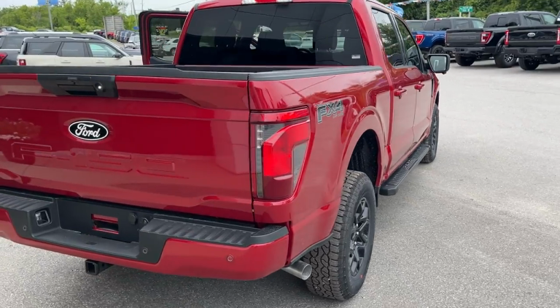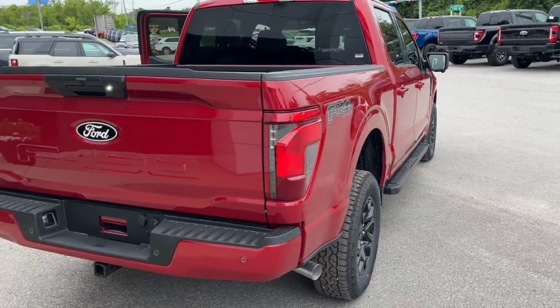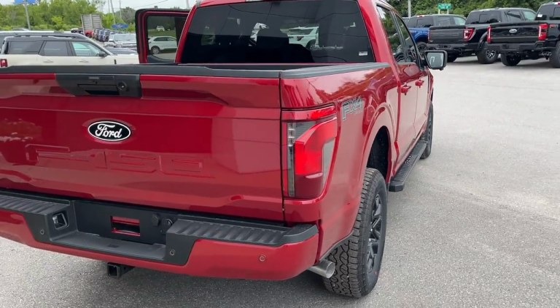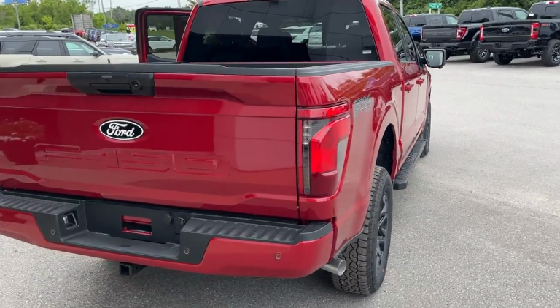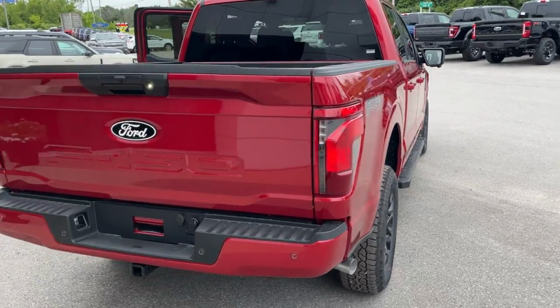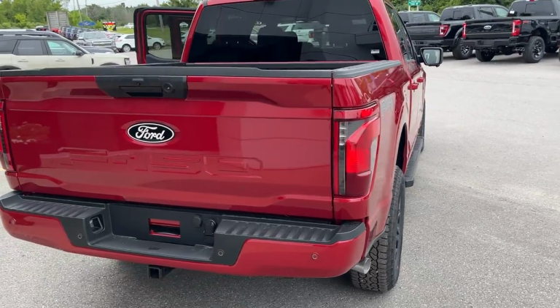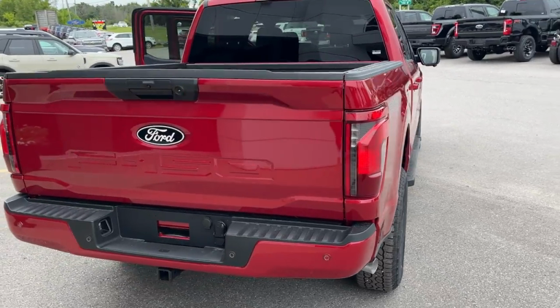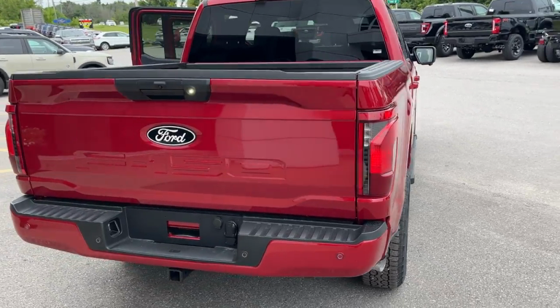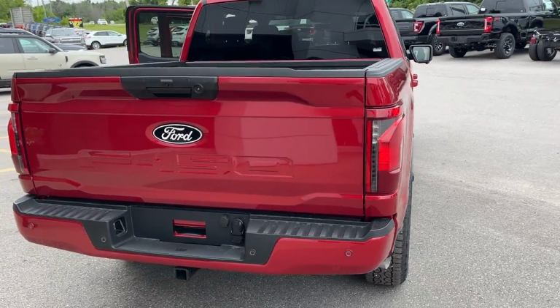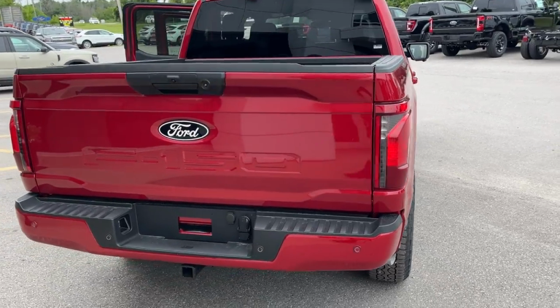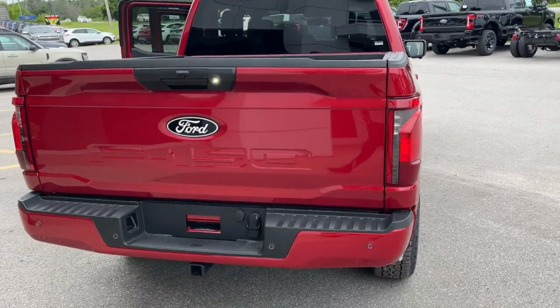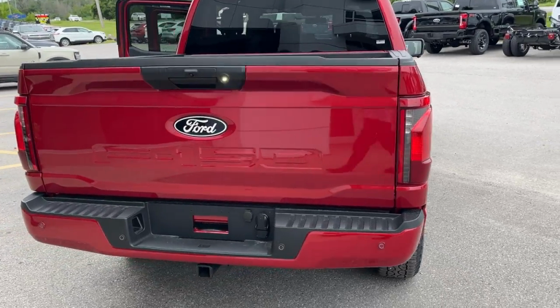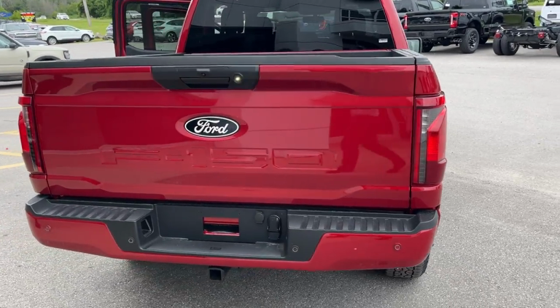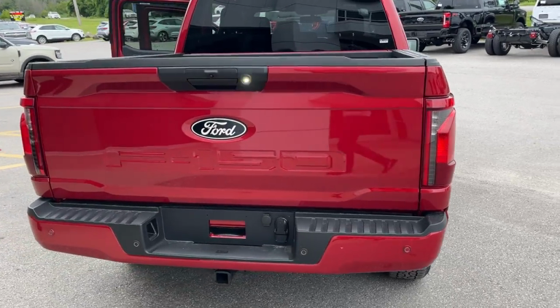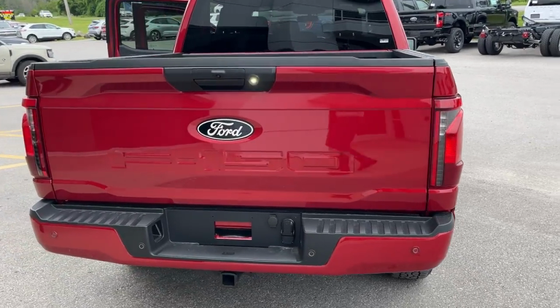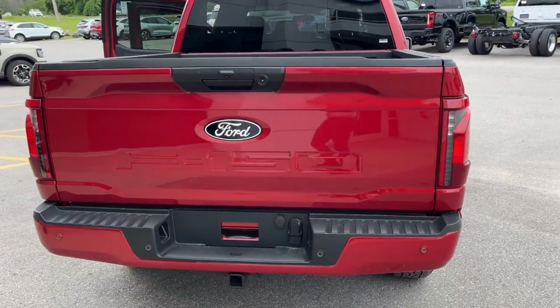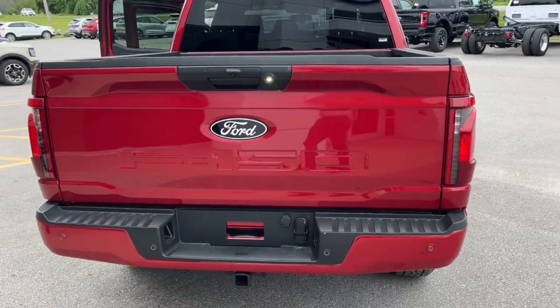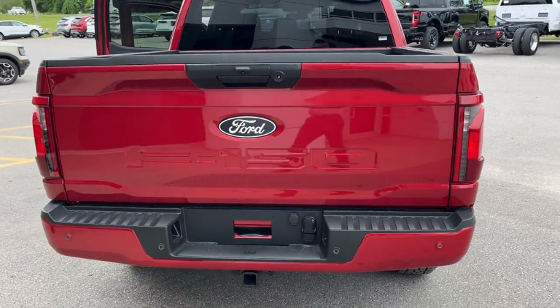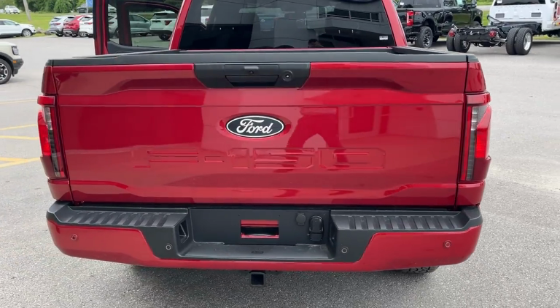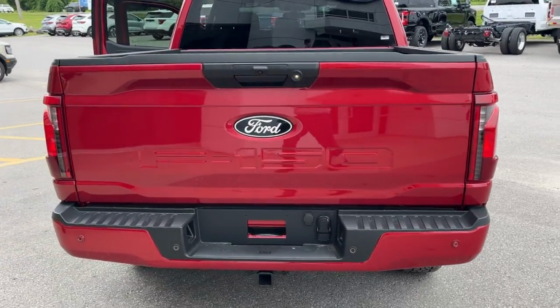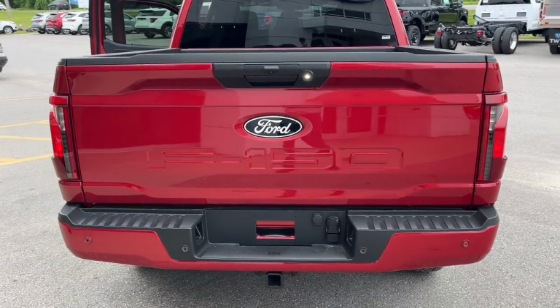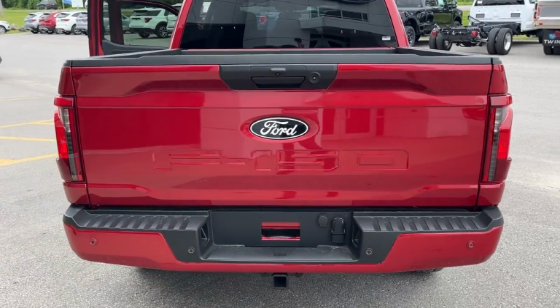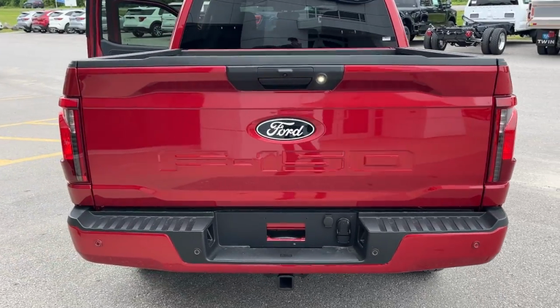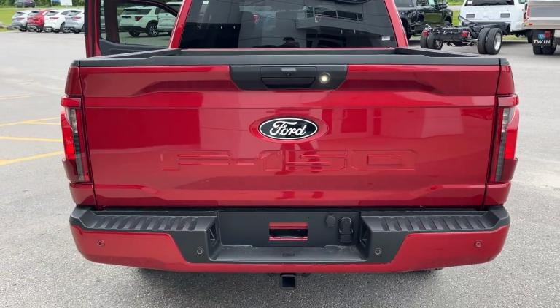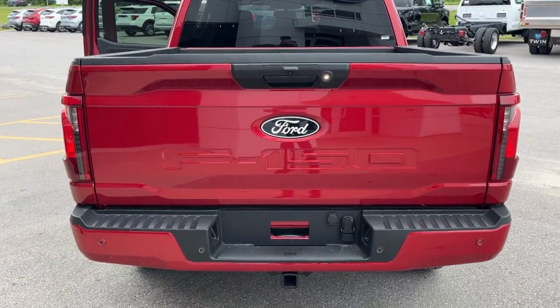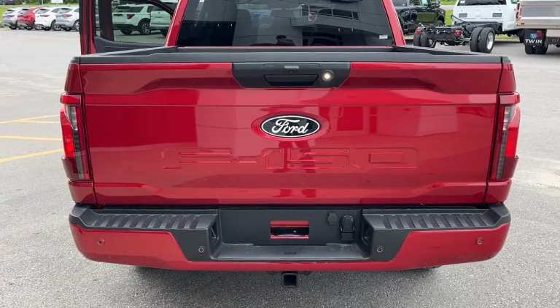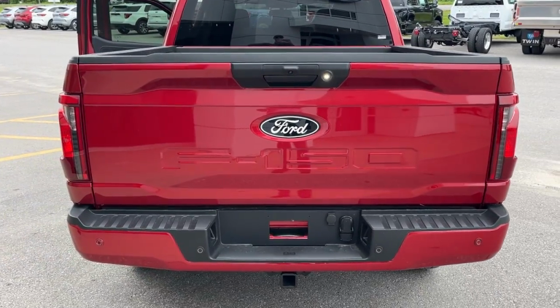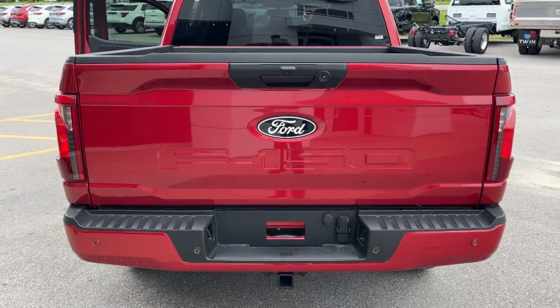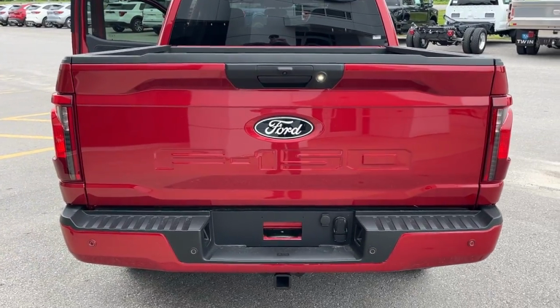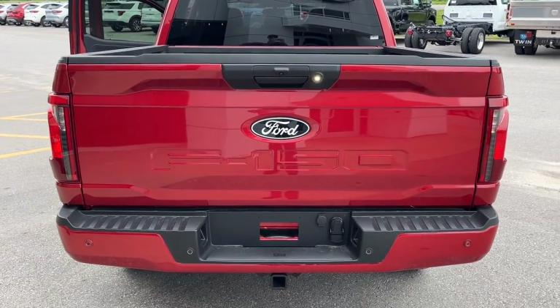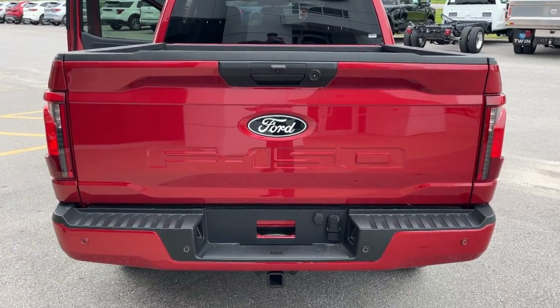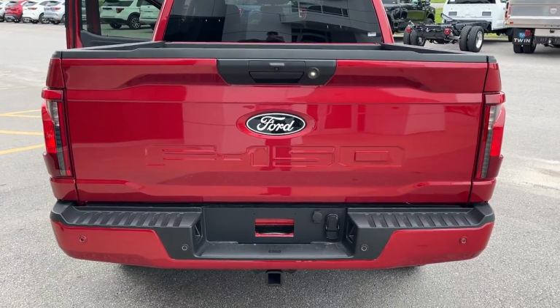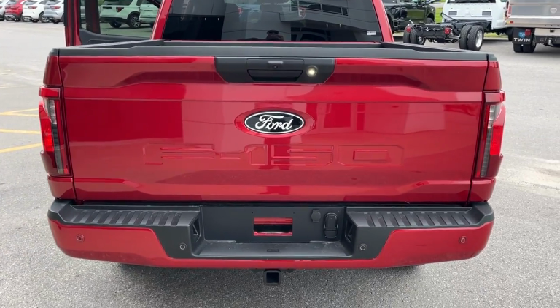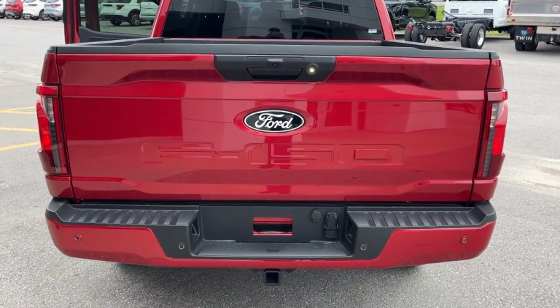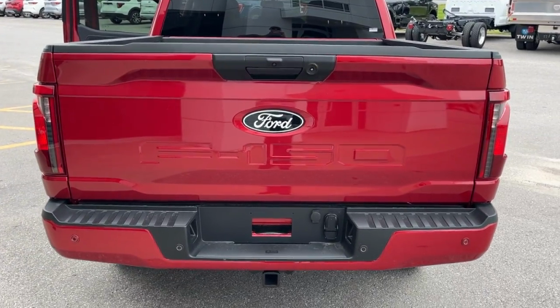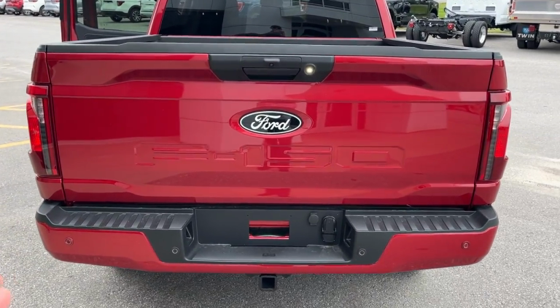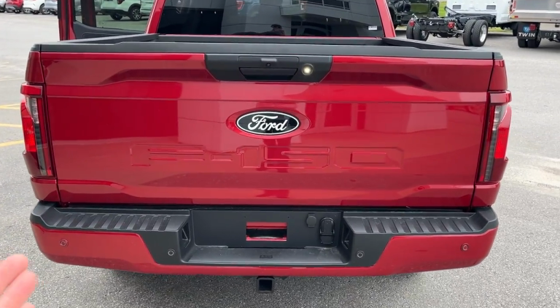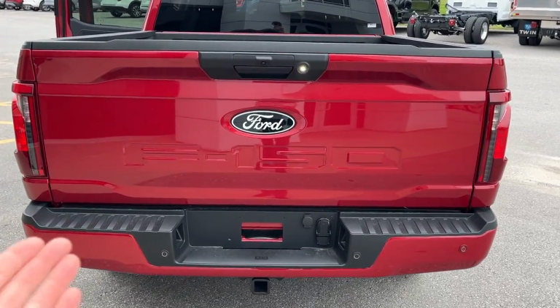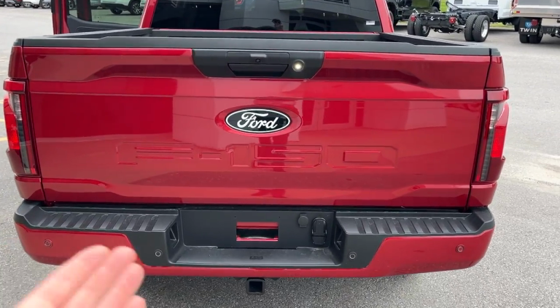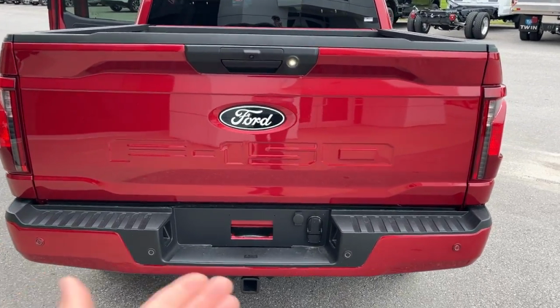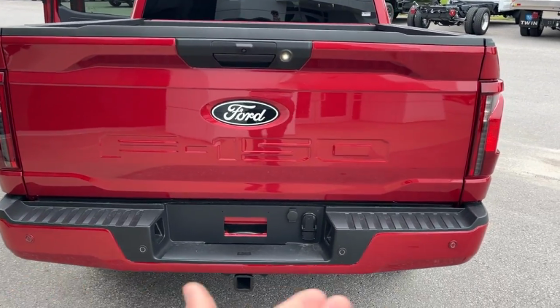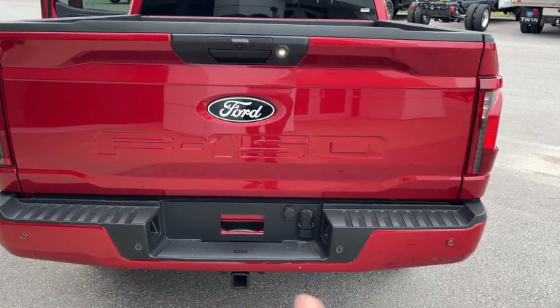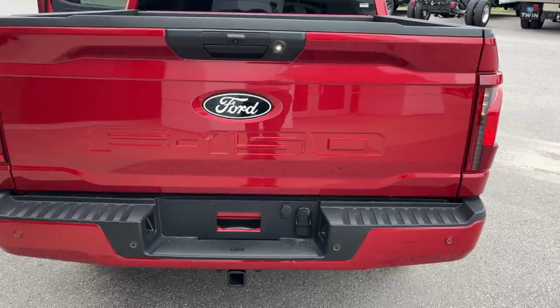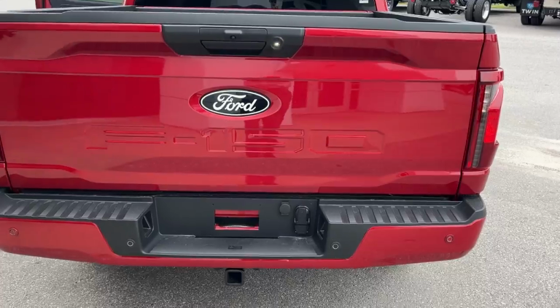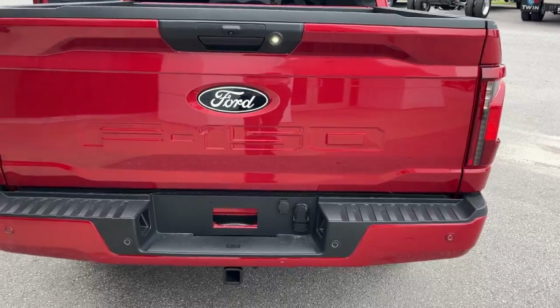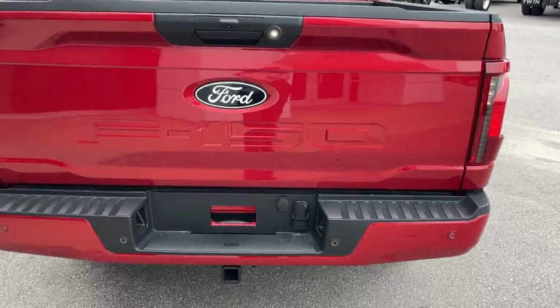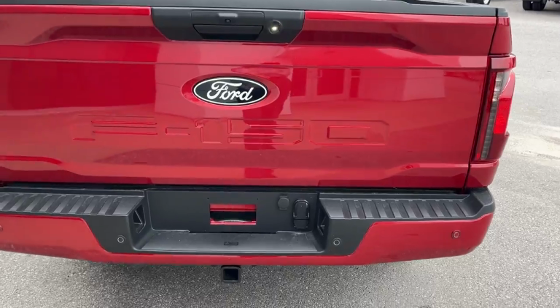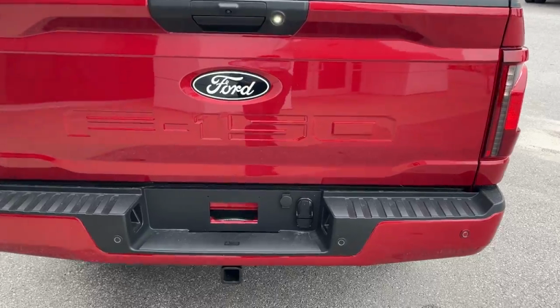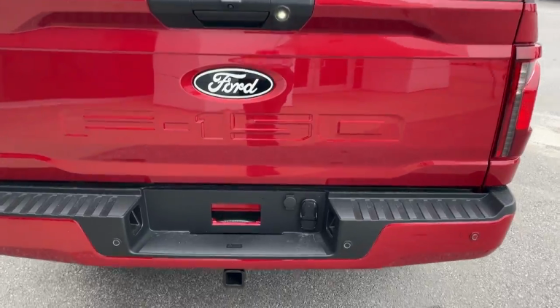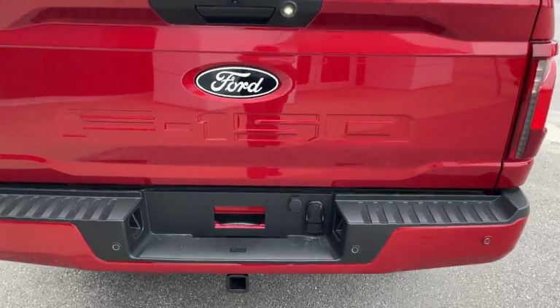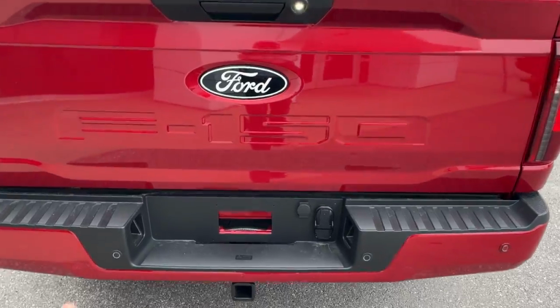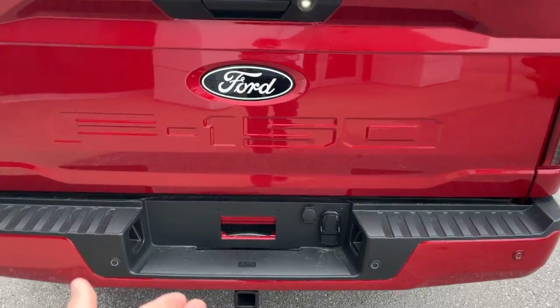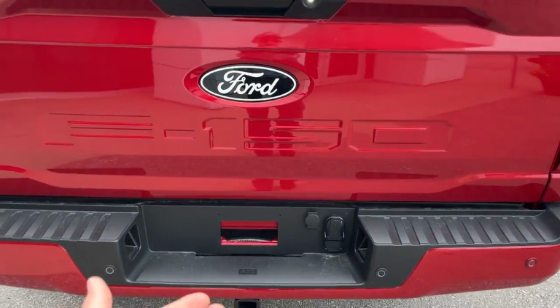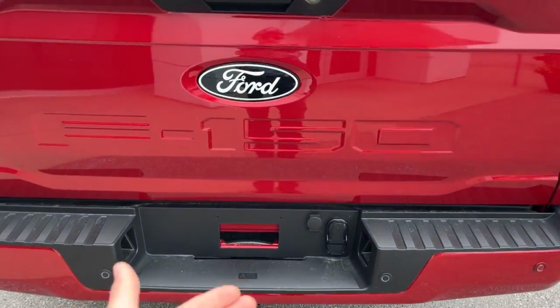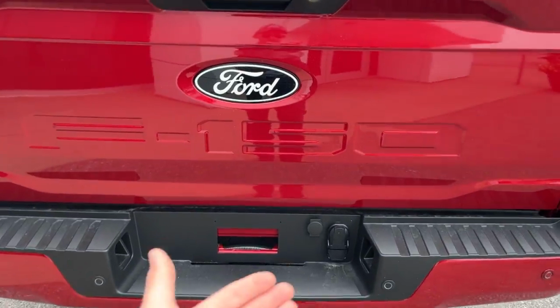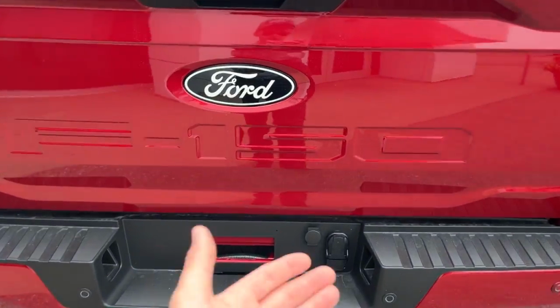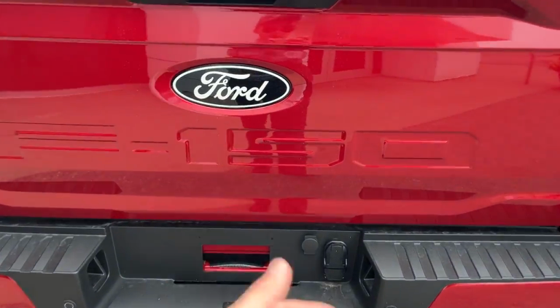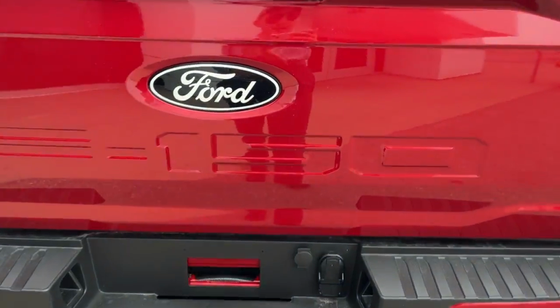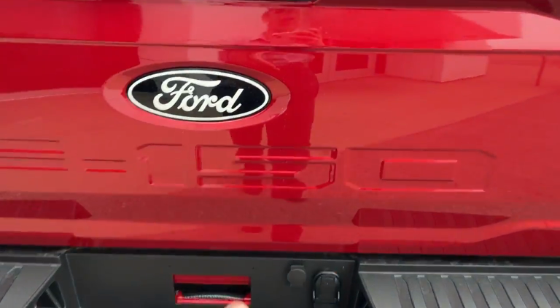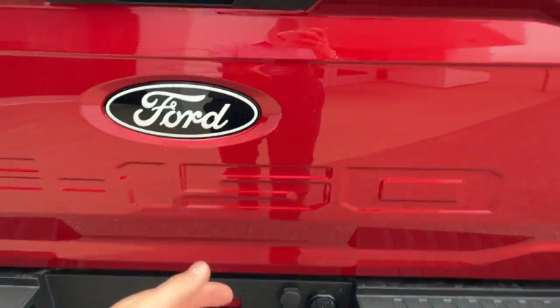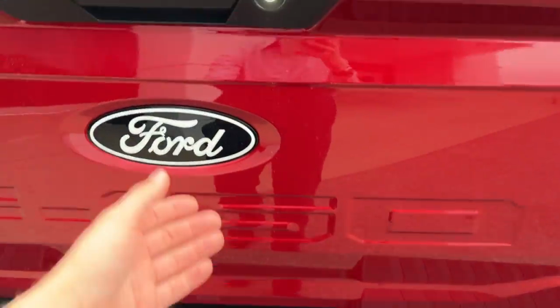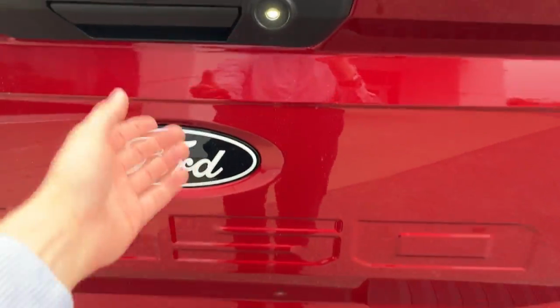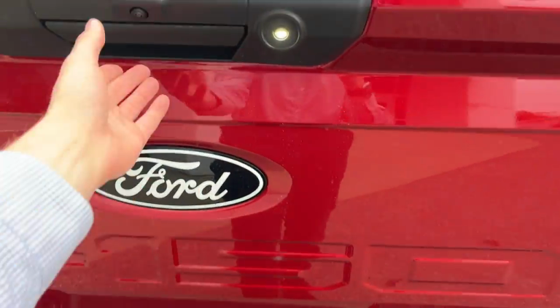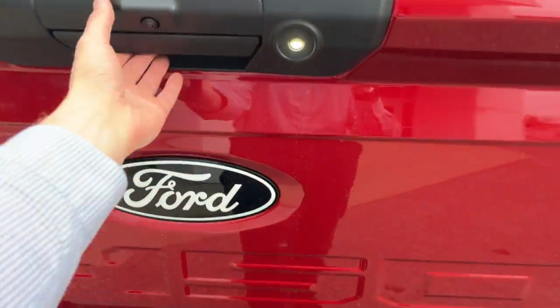Coming around back, you do have your reverse camera. This truck is also equipped with a 360 camera, reverse parking sensors, your hitch and your connections of course.